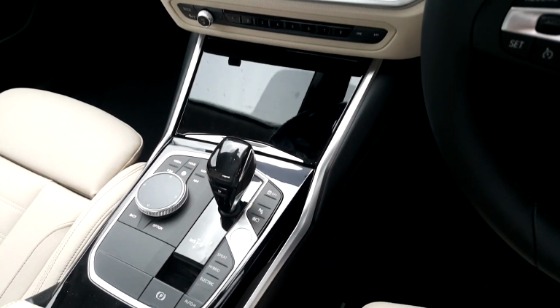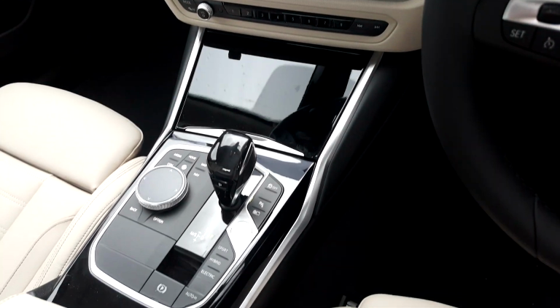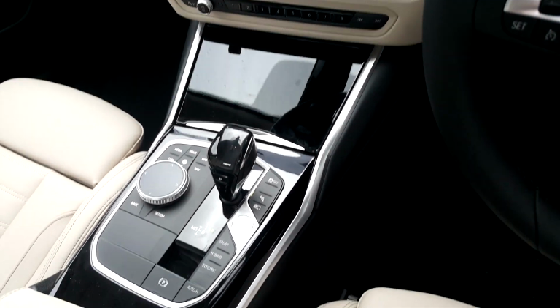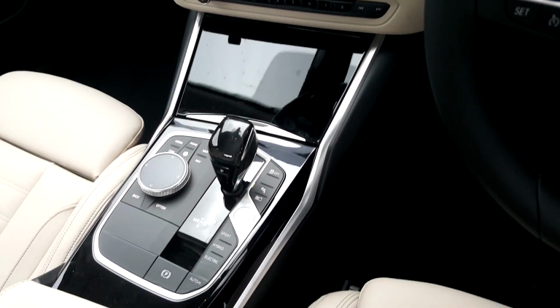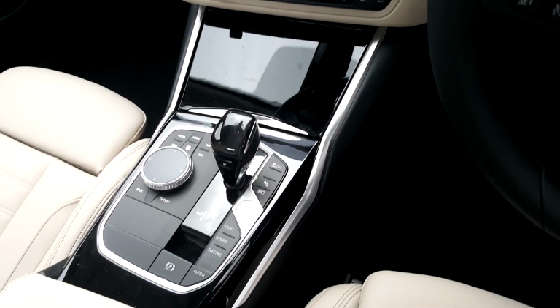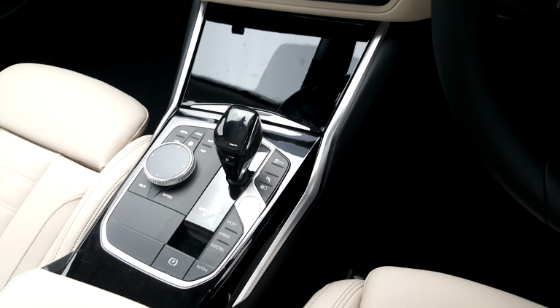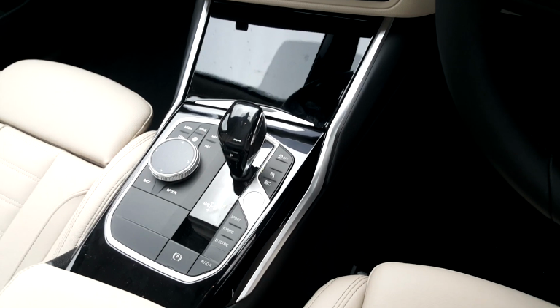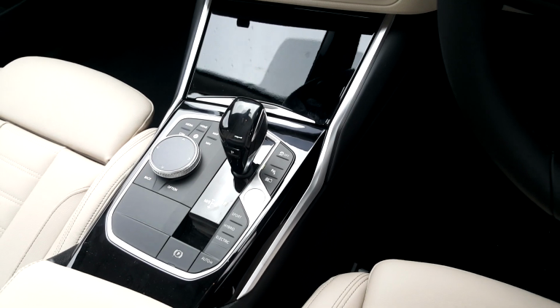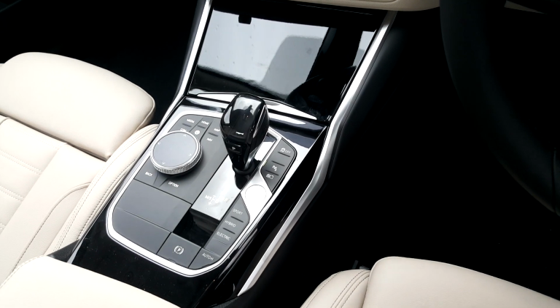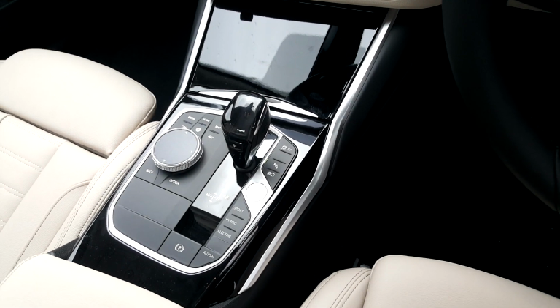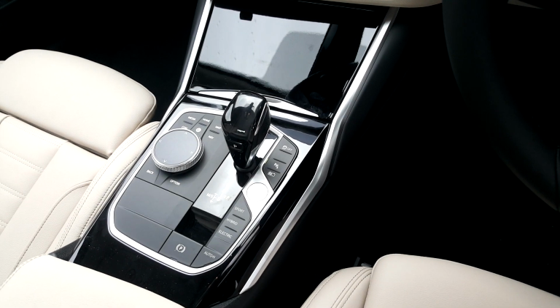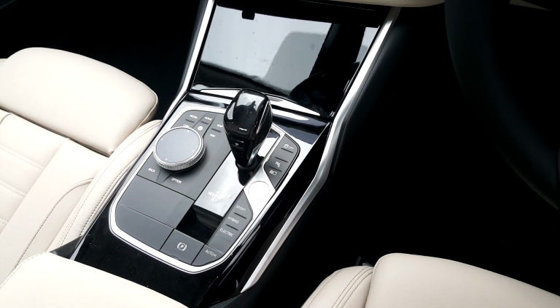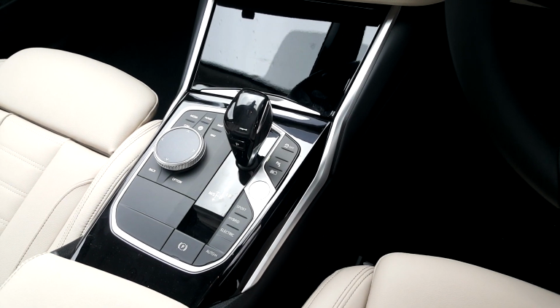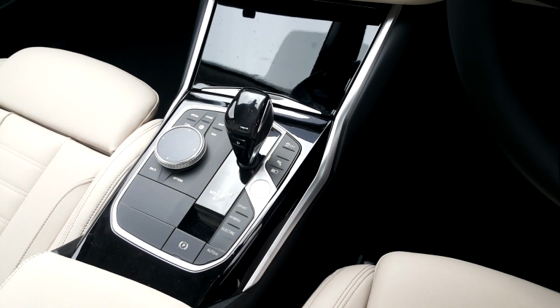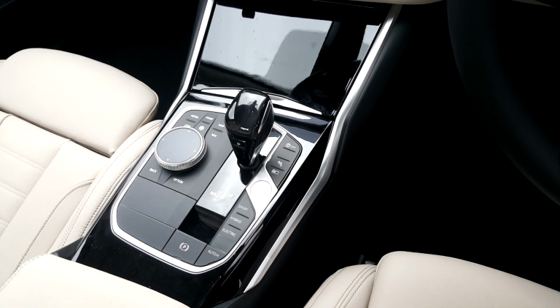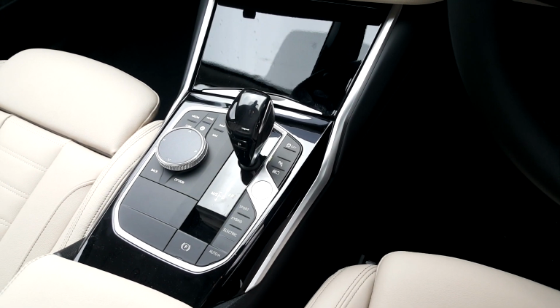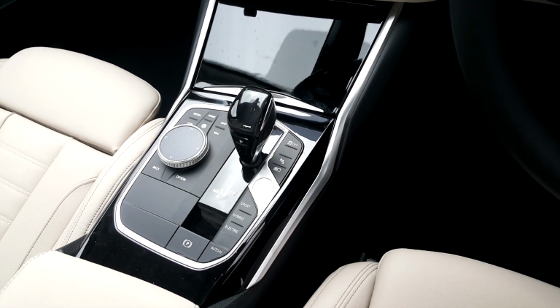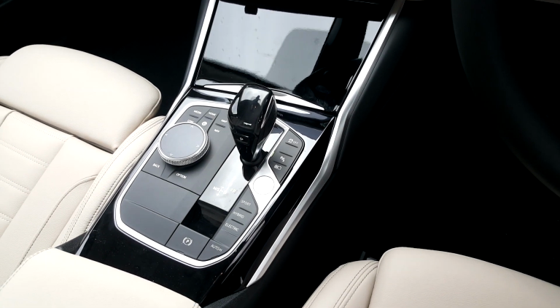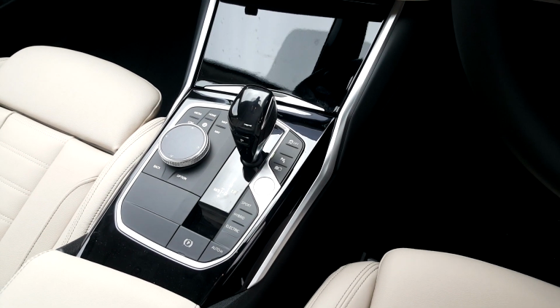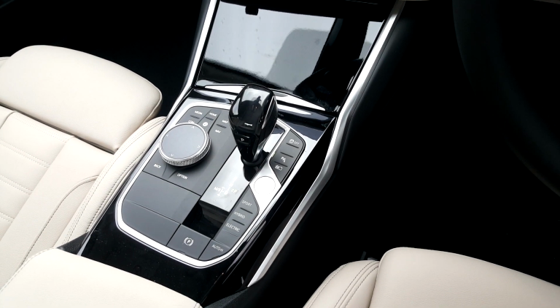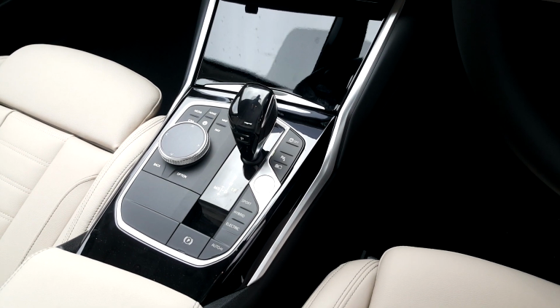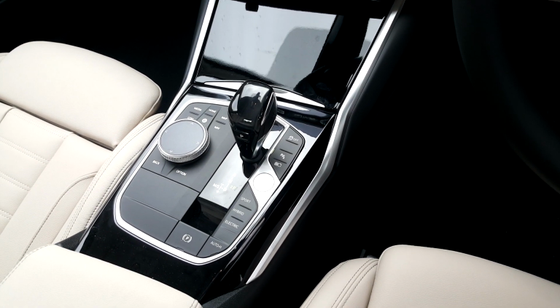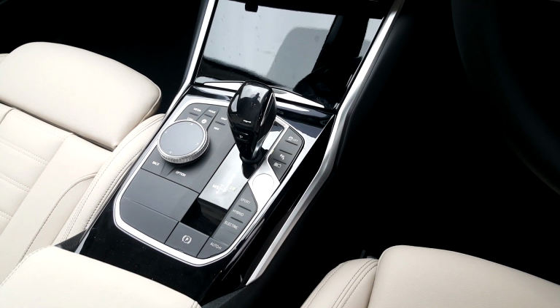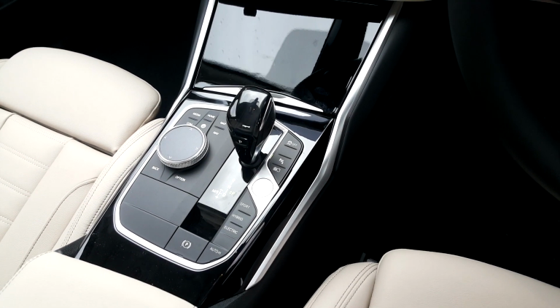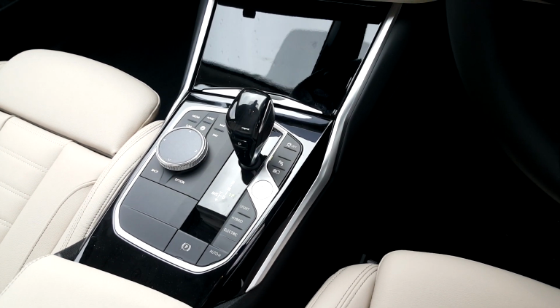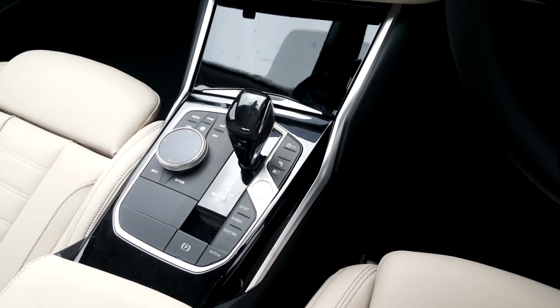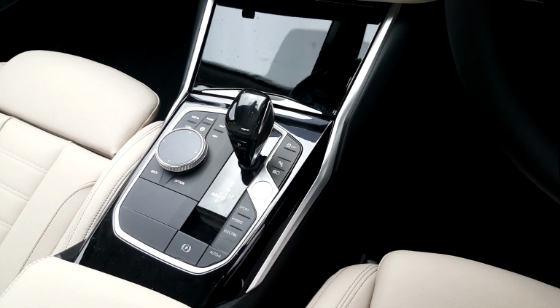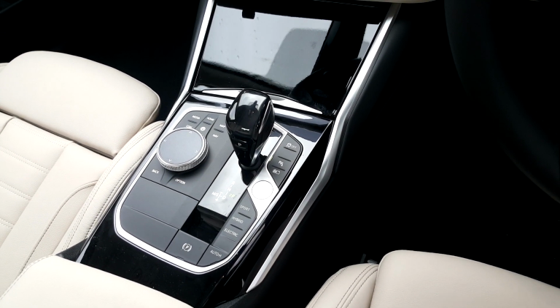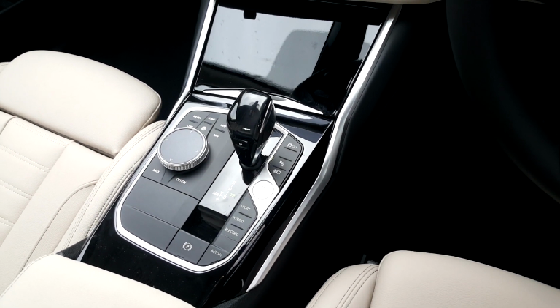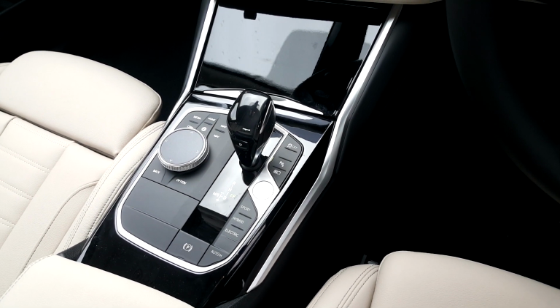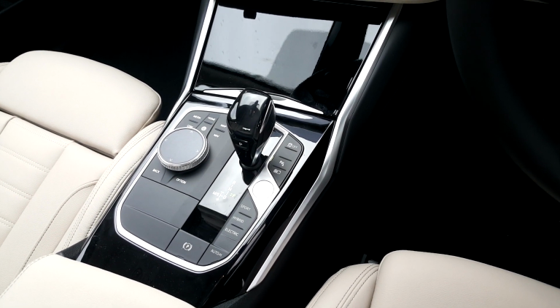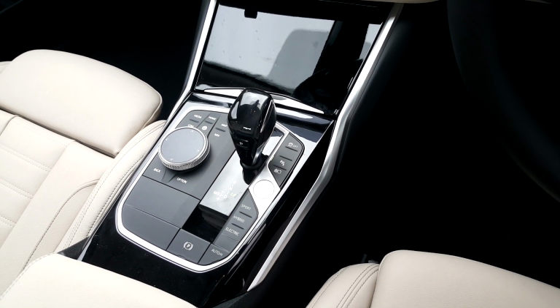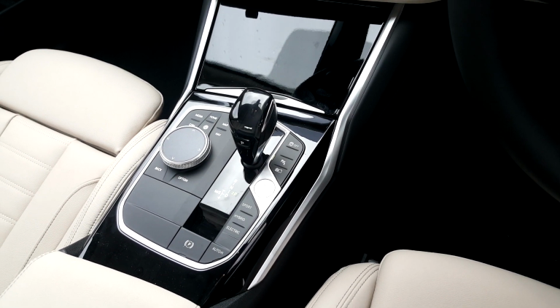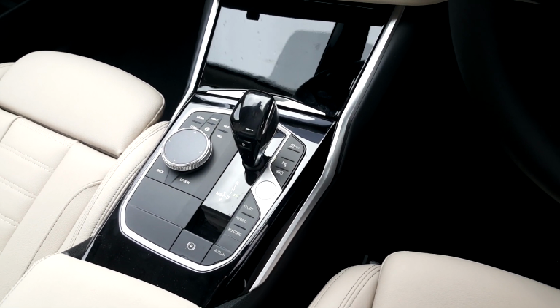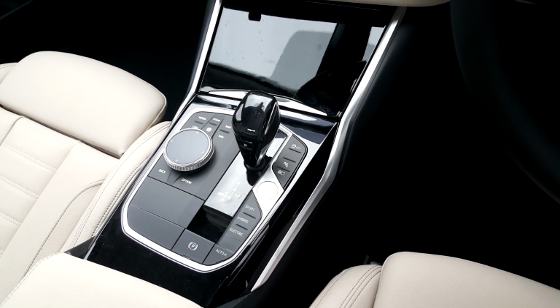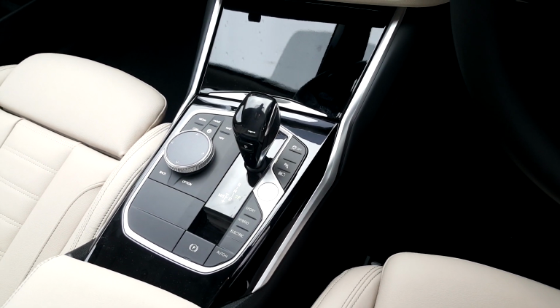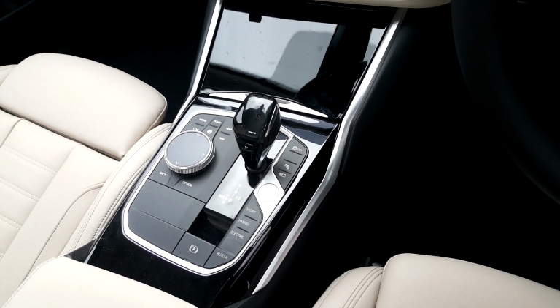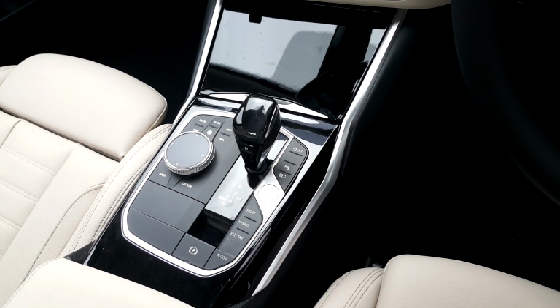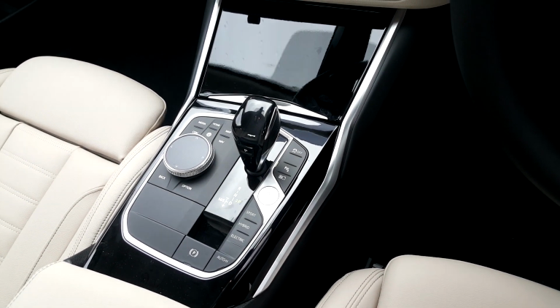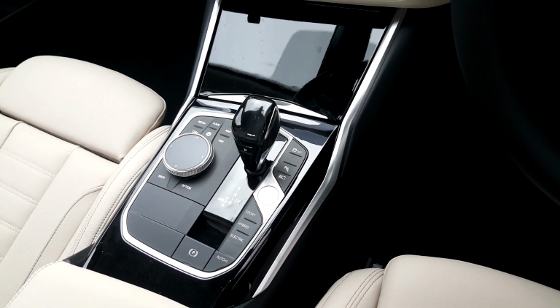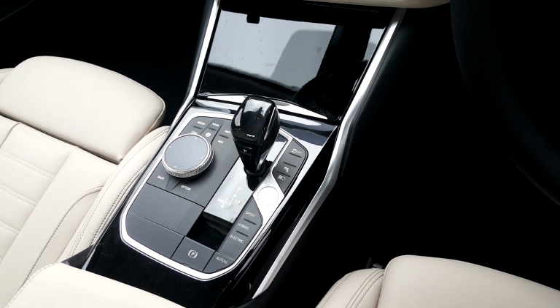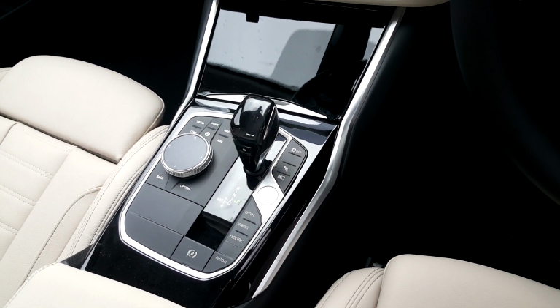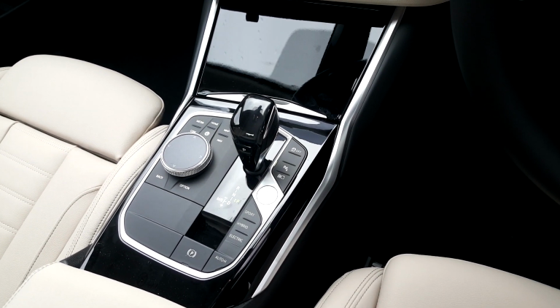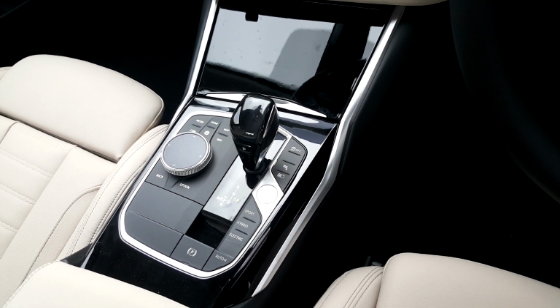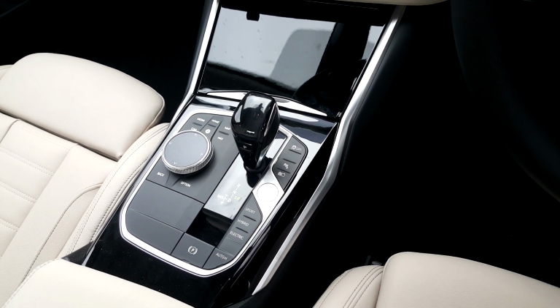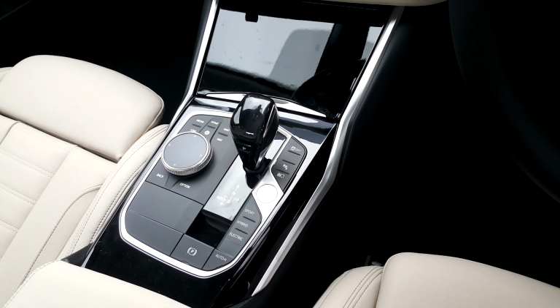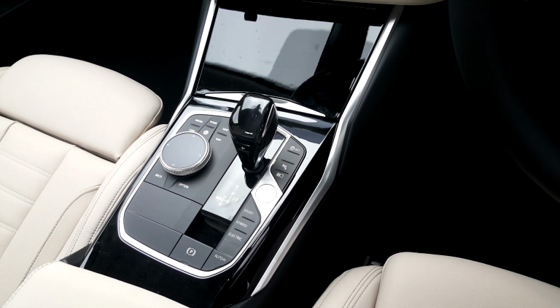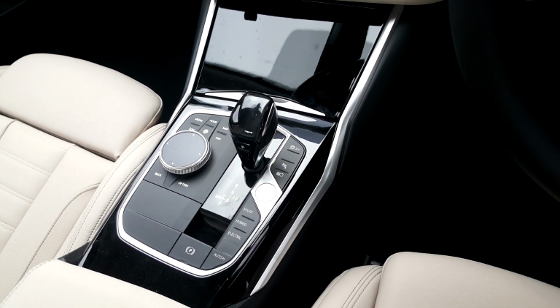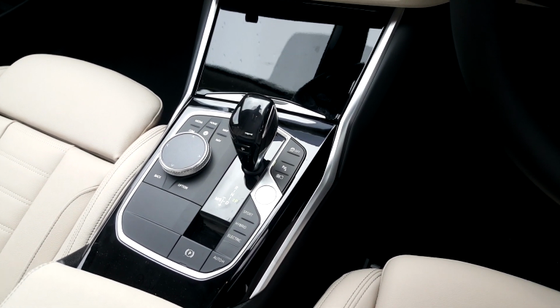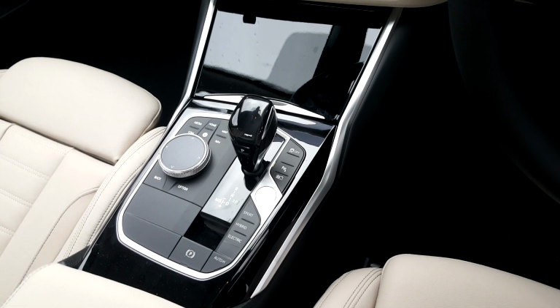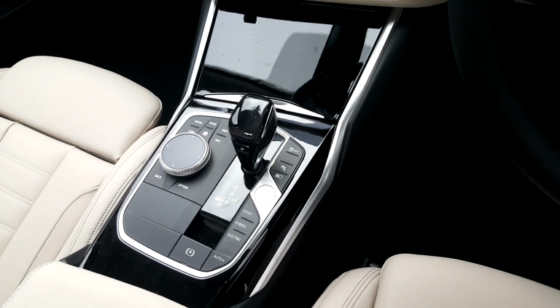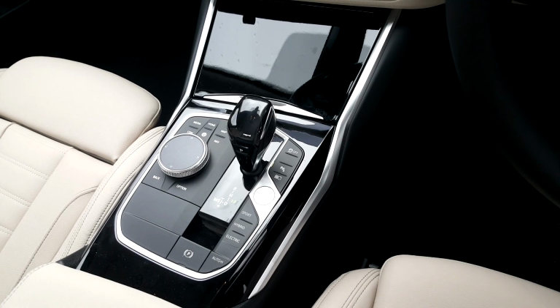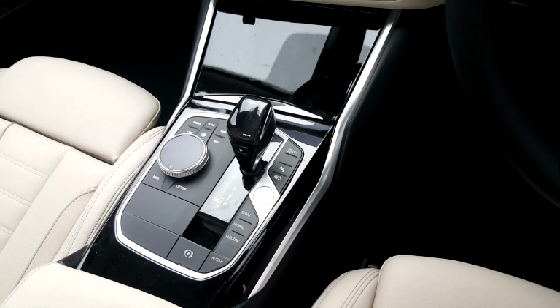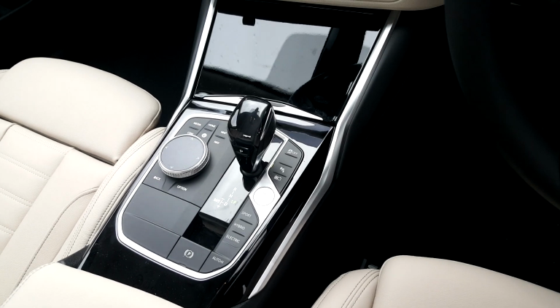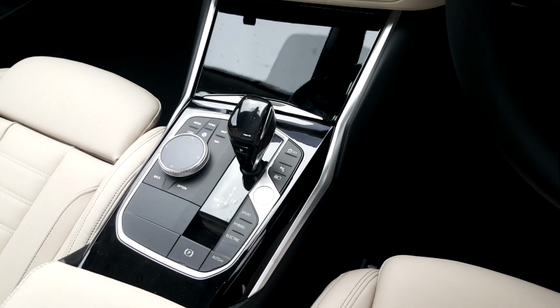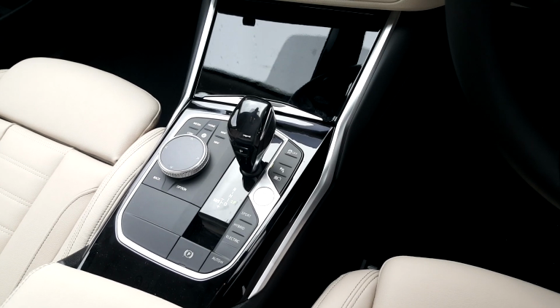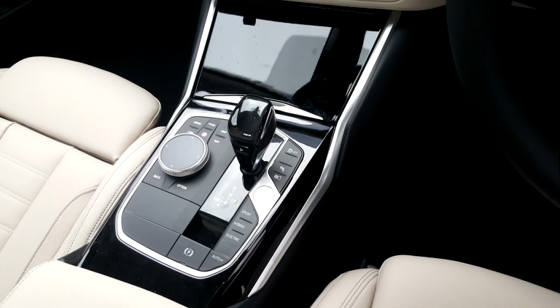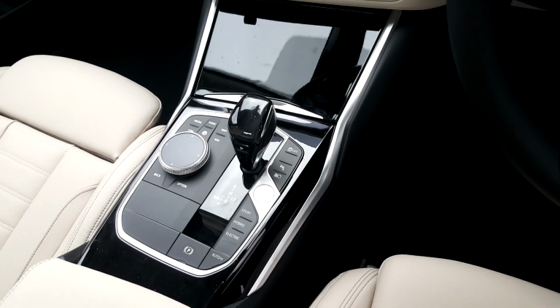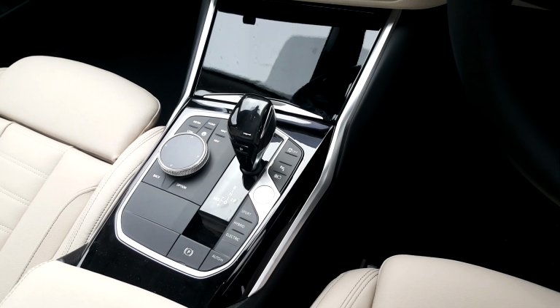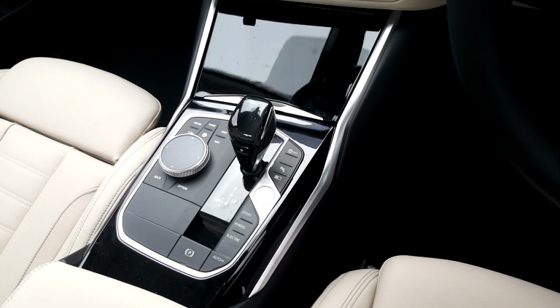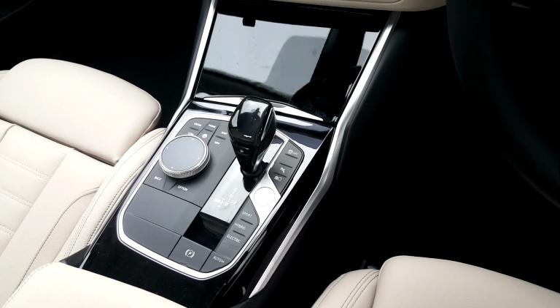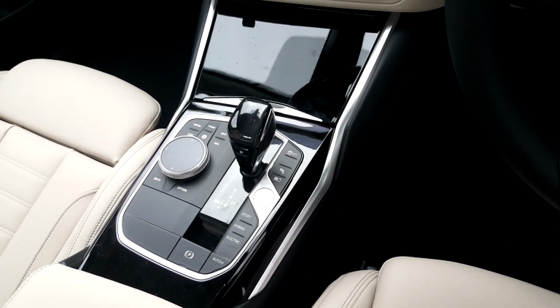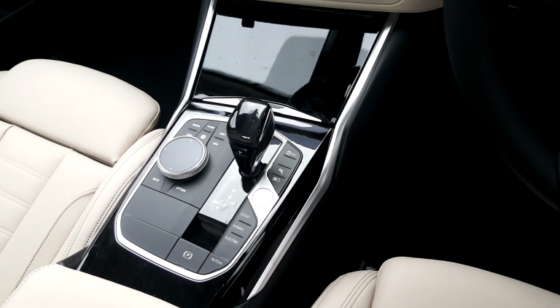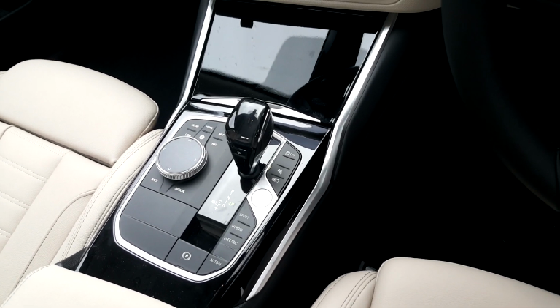We have driving modes here — sport, hybrid, and electric — so you can tailor the vehicle to your own driving needs.